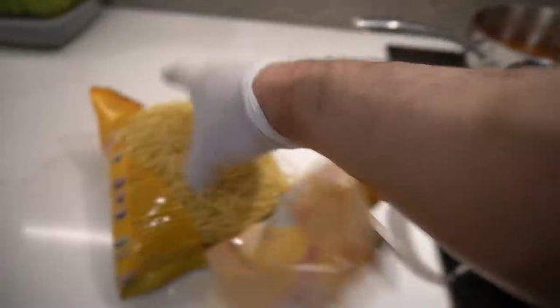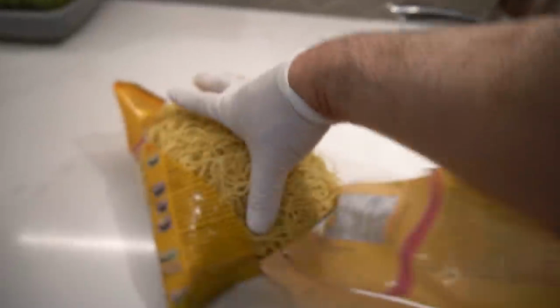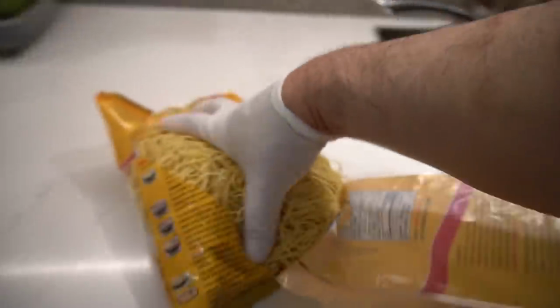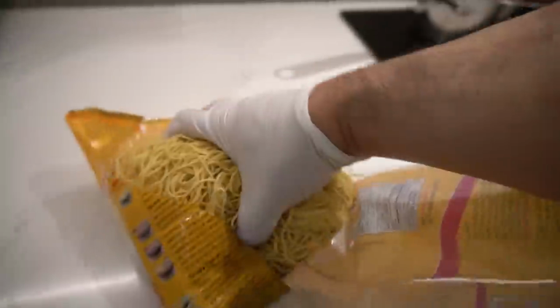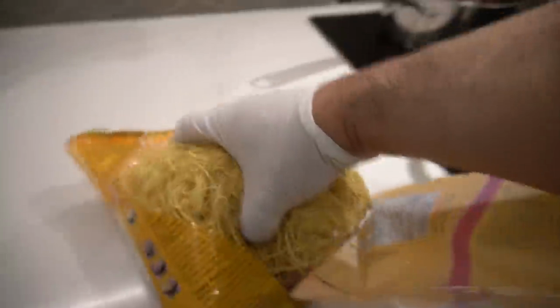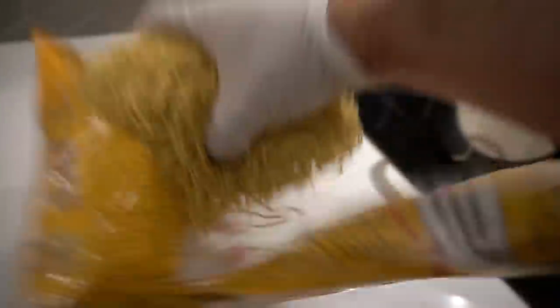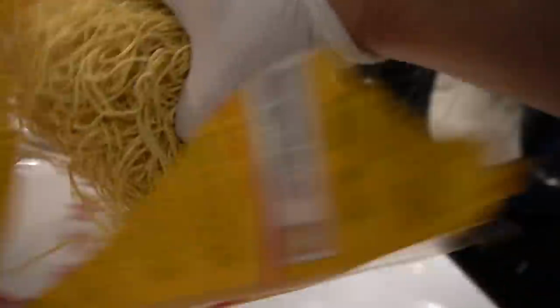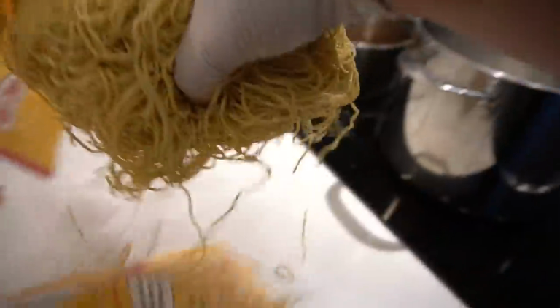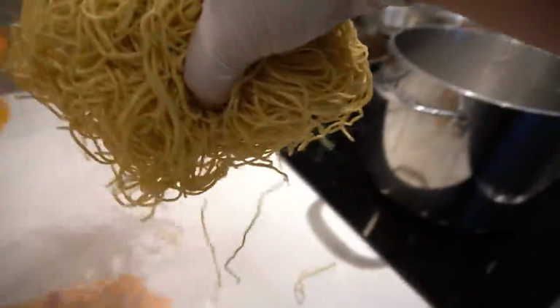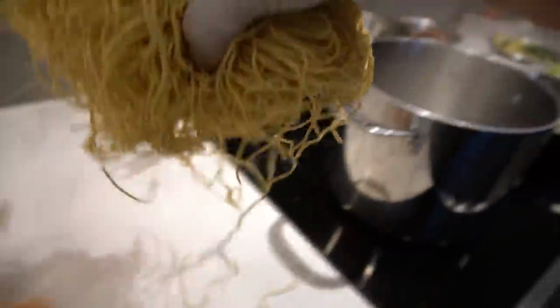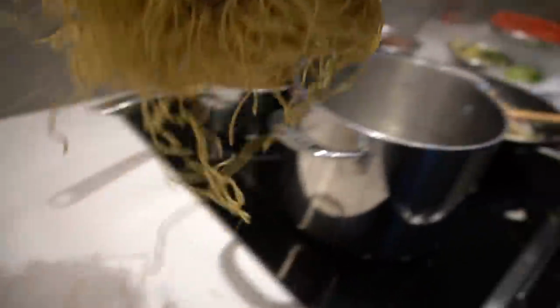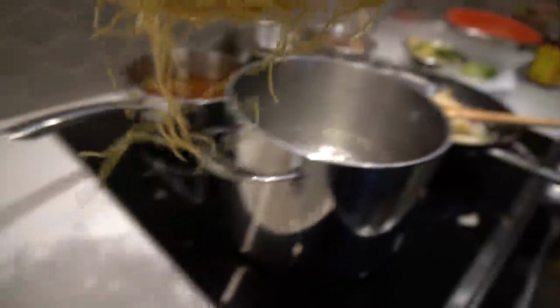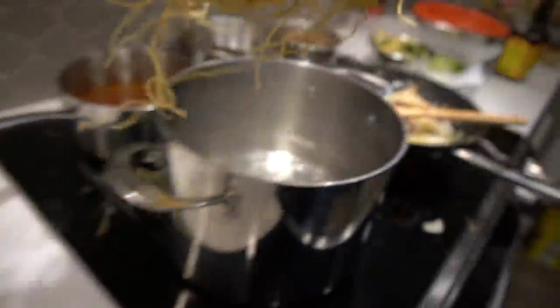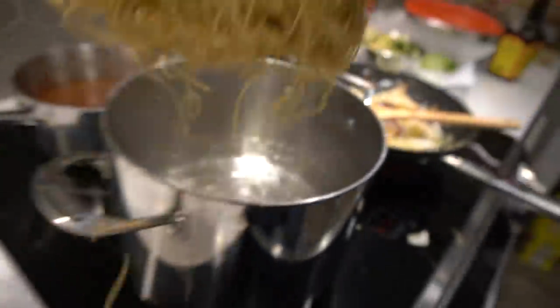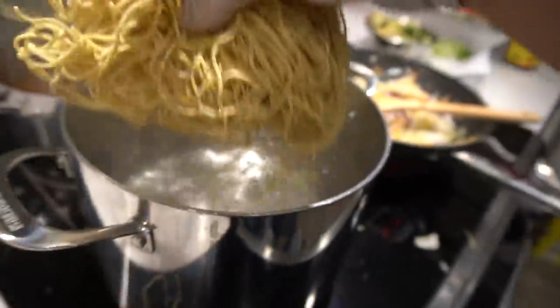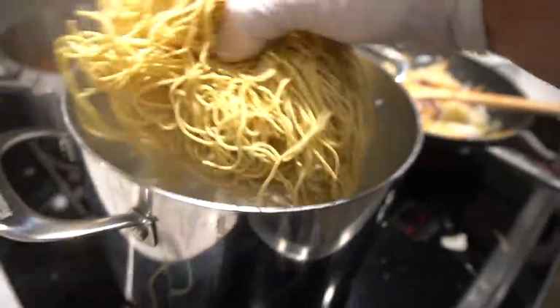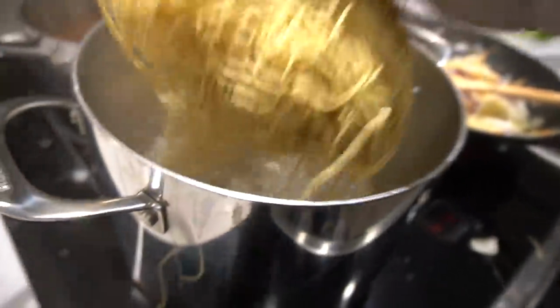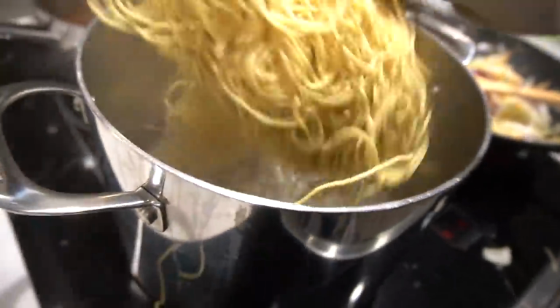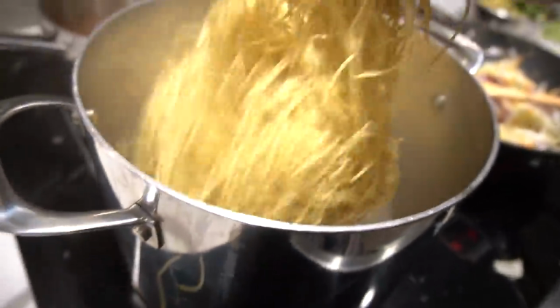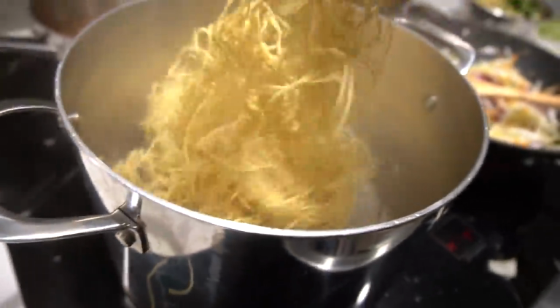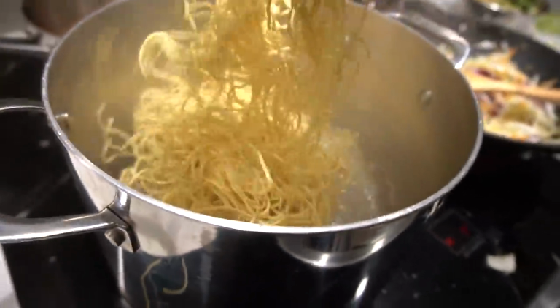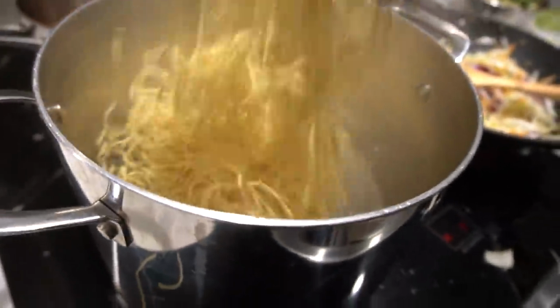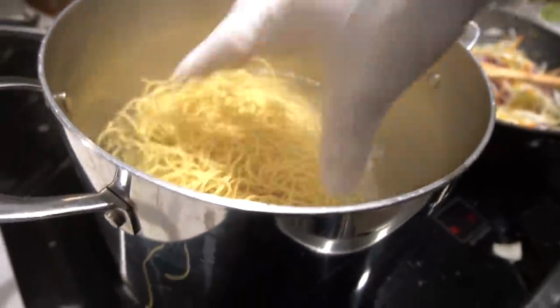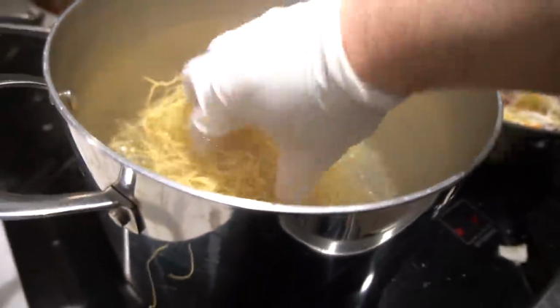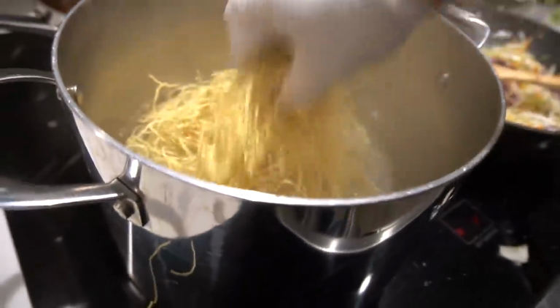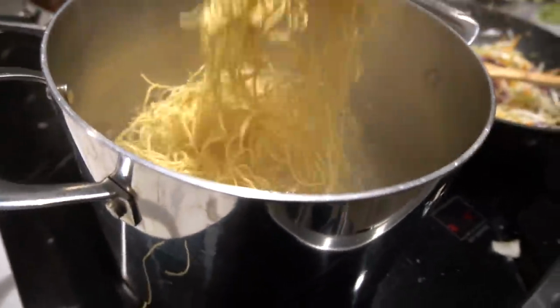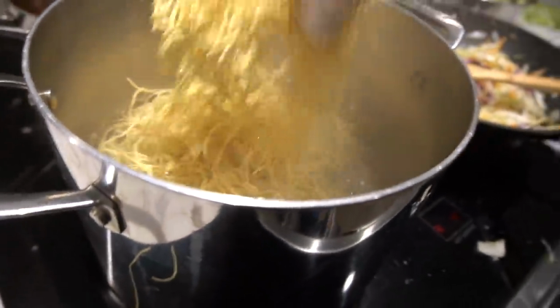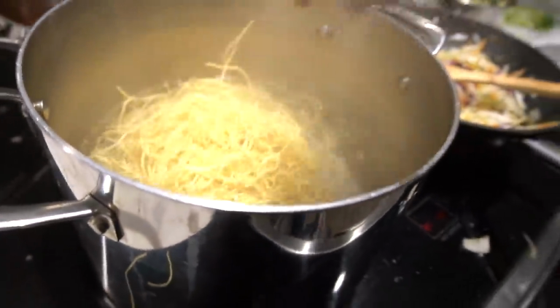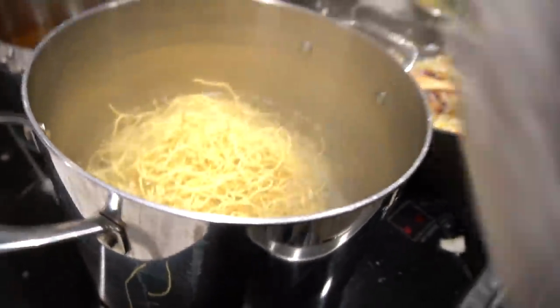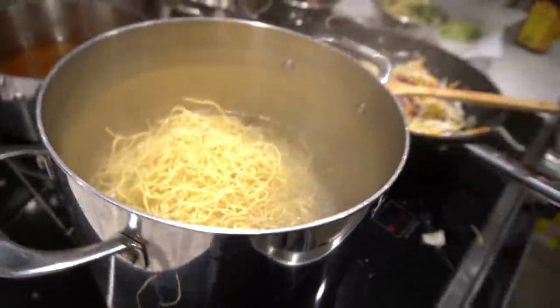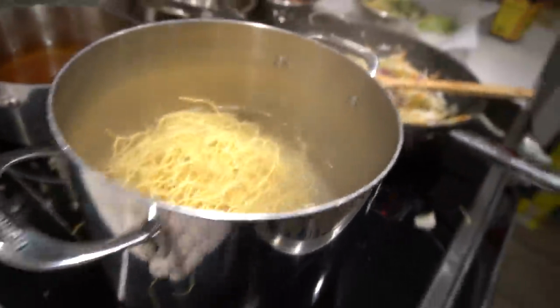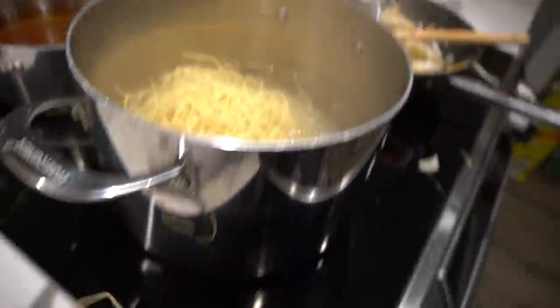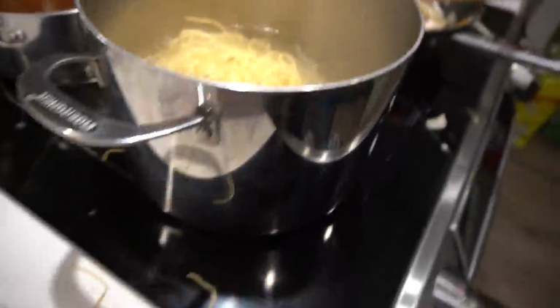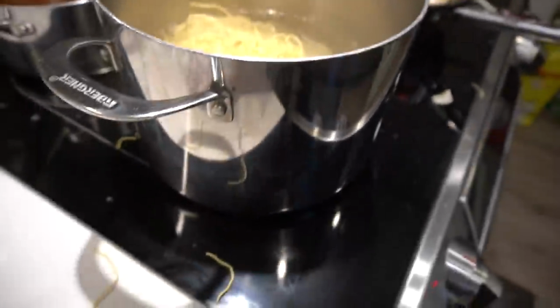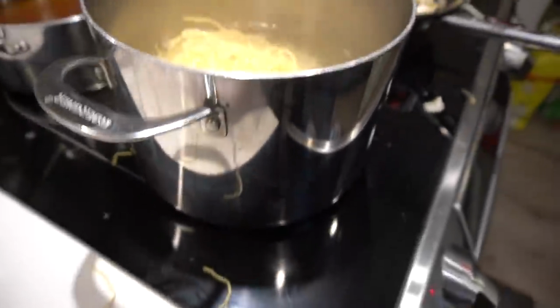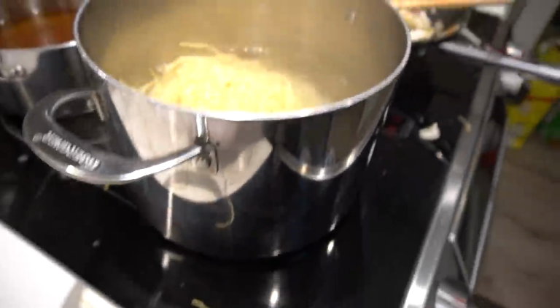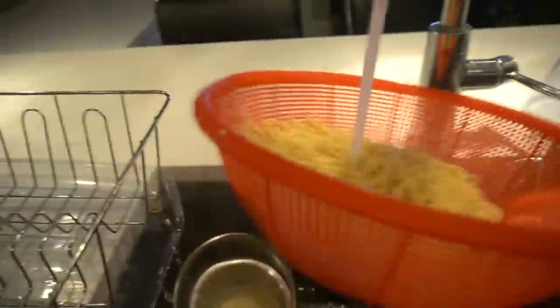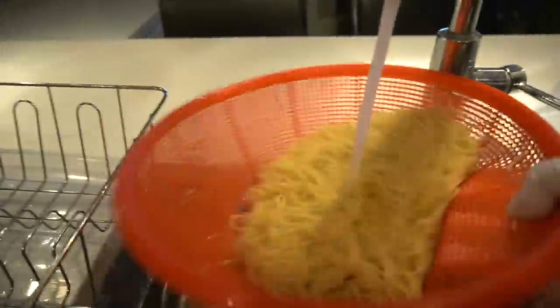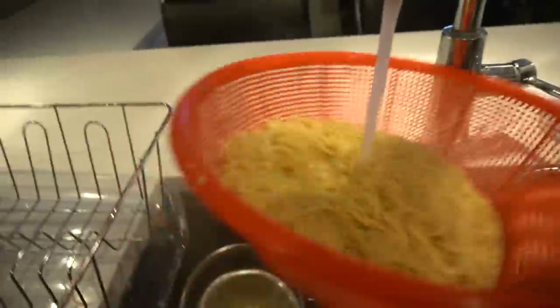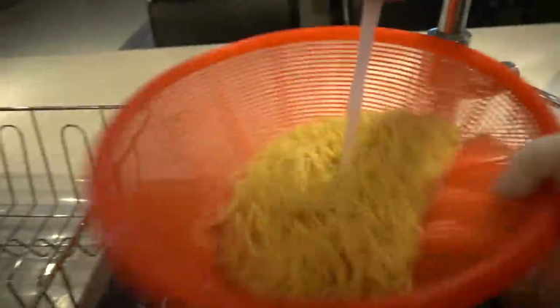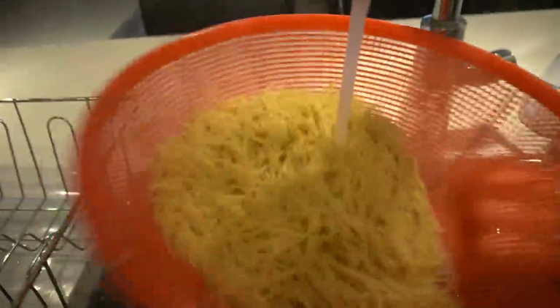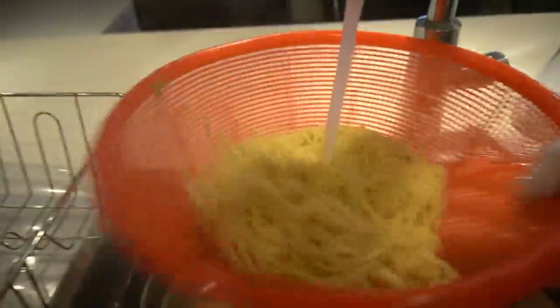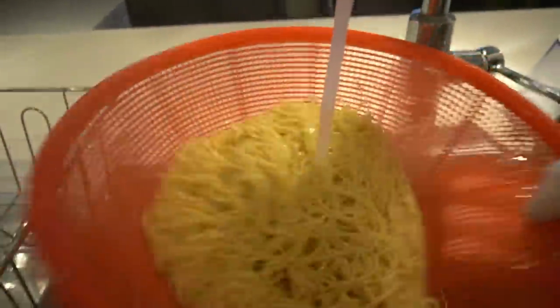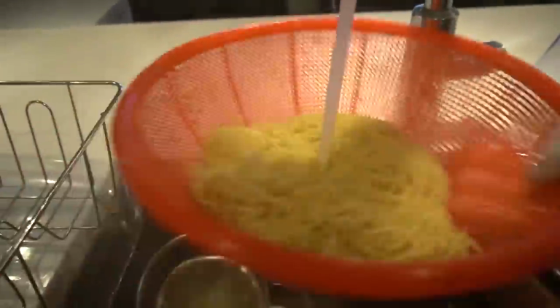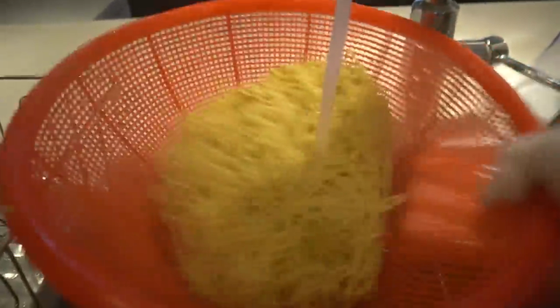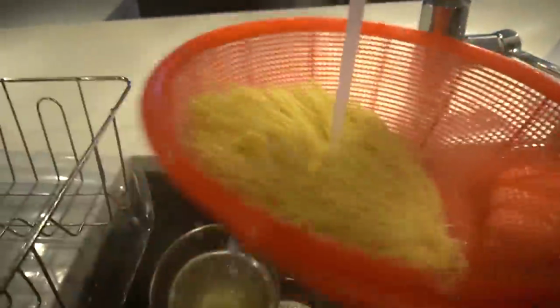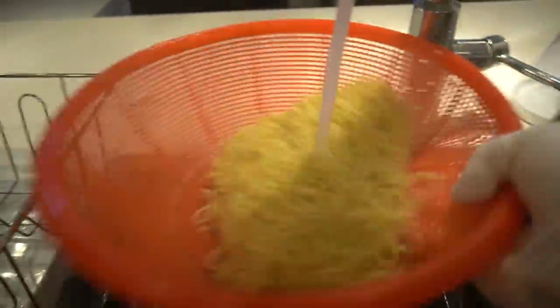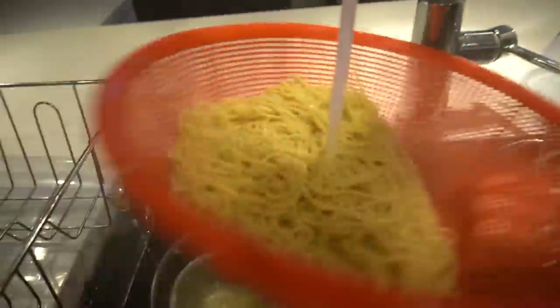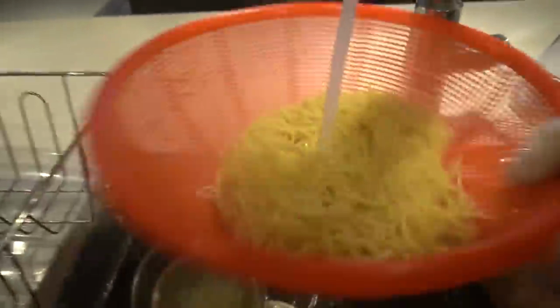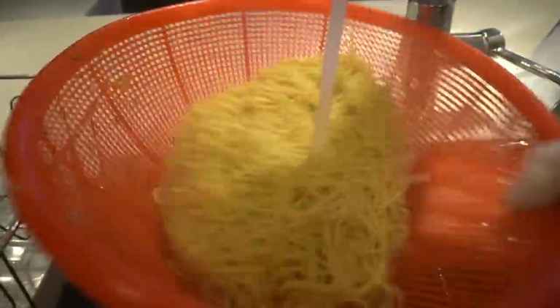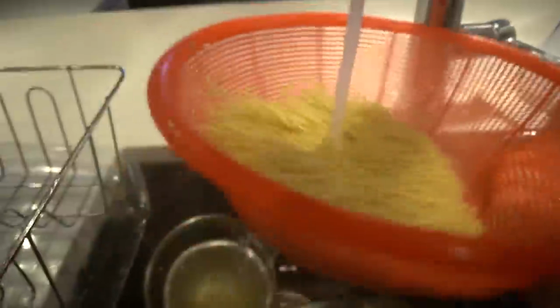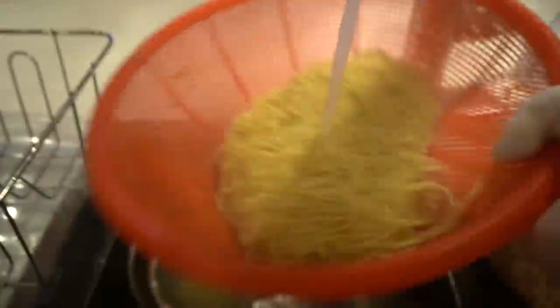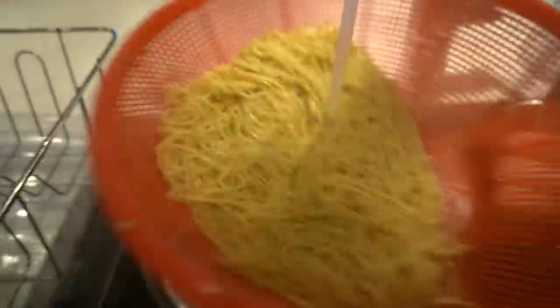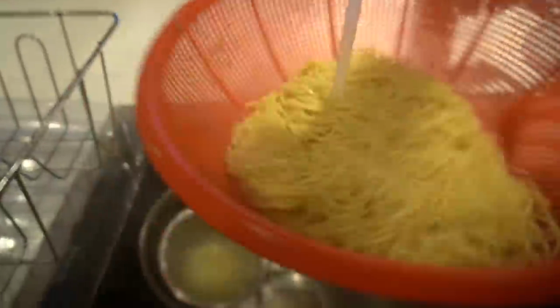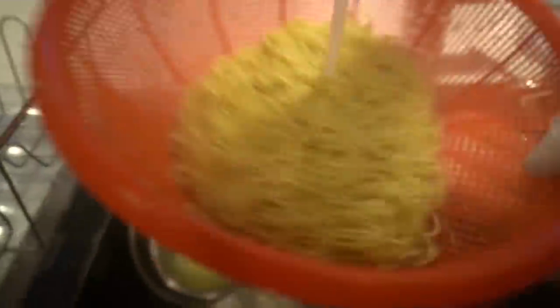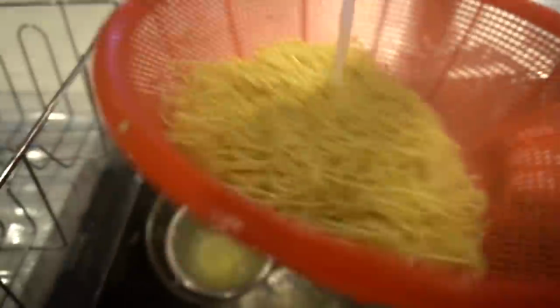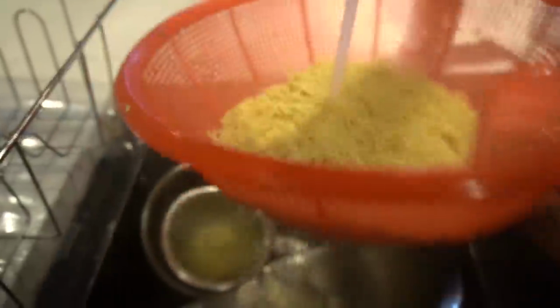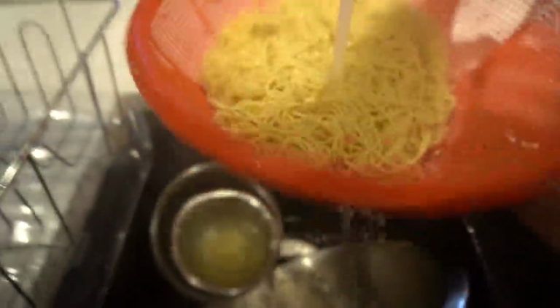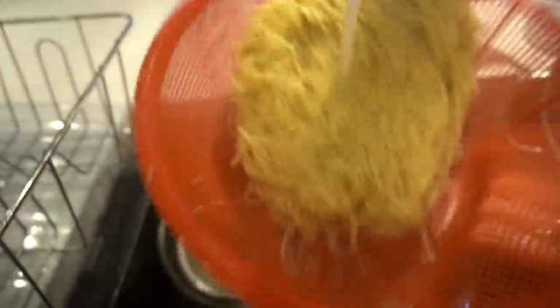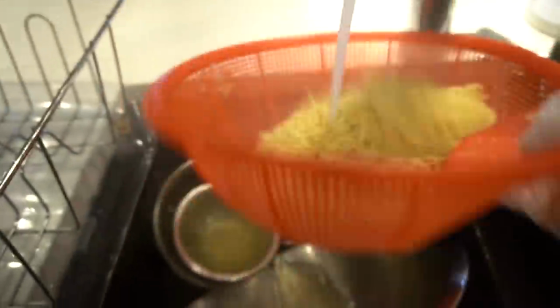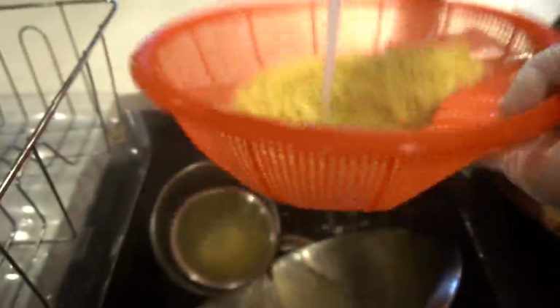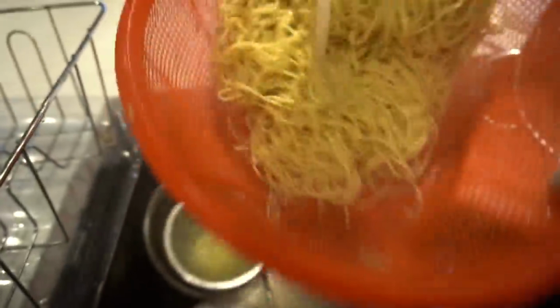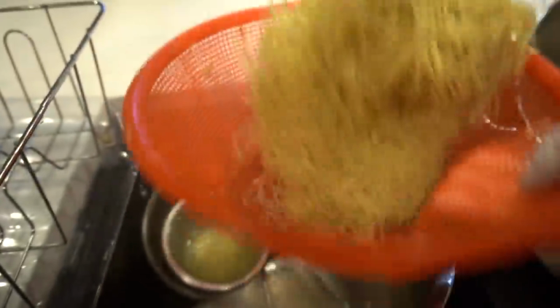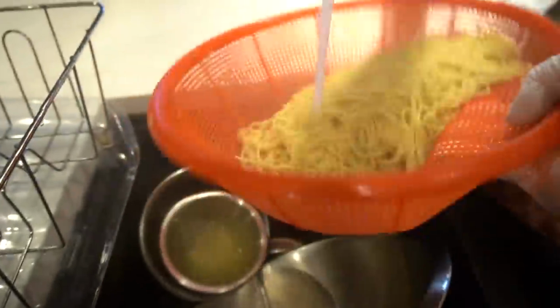Water's boiling — we're going to blanch our noodles for a minute. A minute in, drain your noodles and run them under cold water.